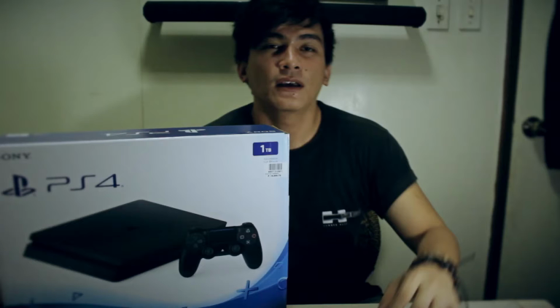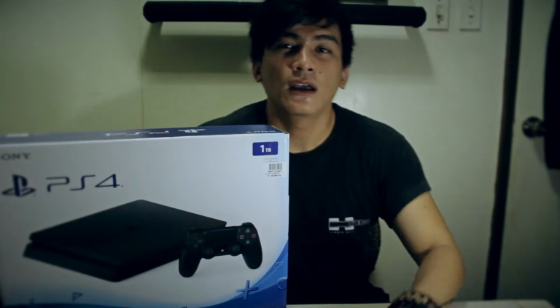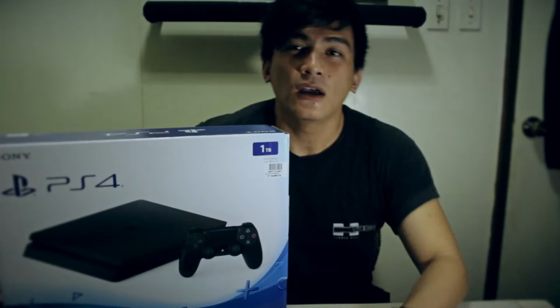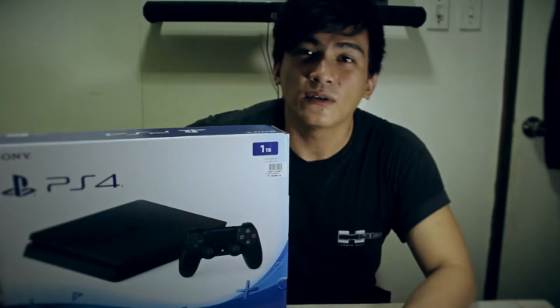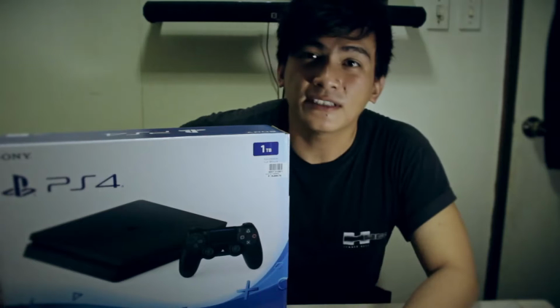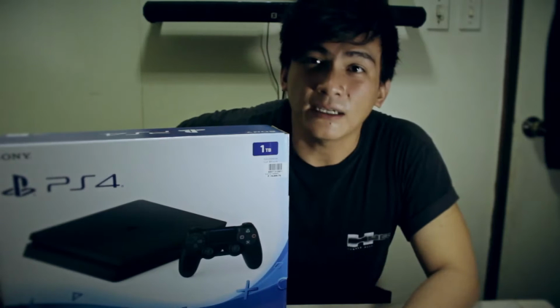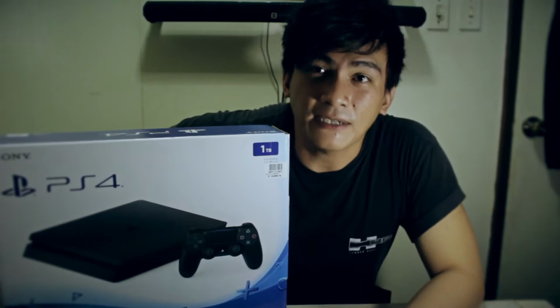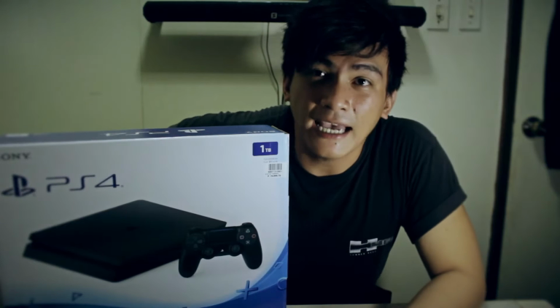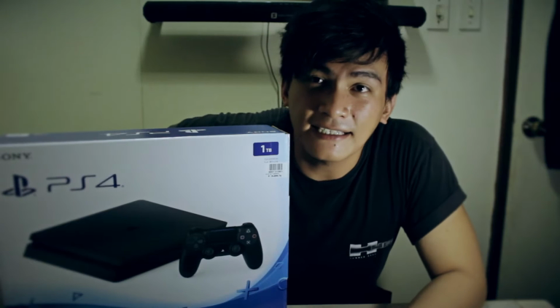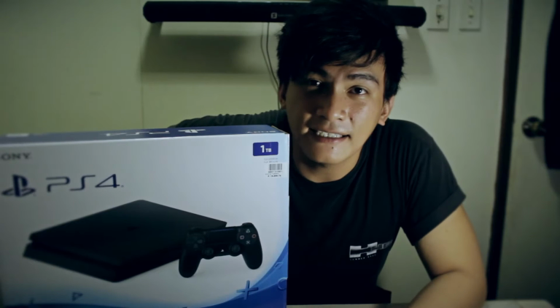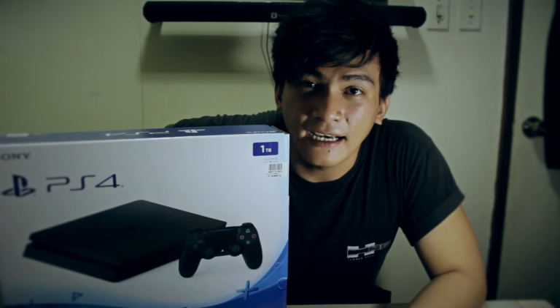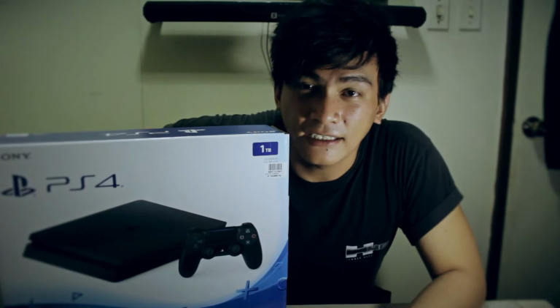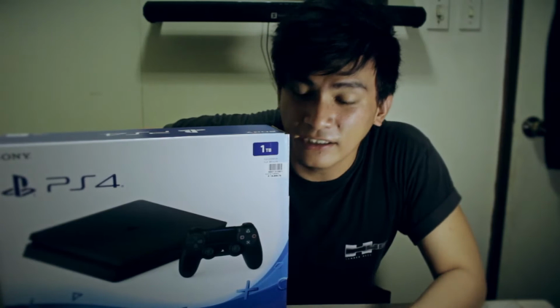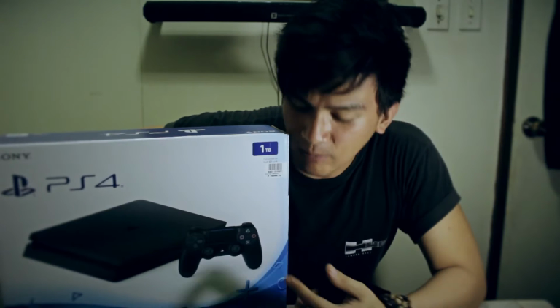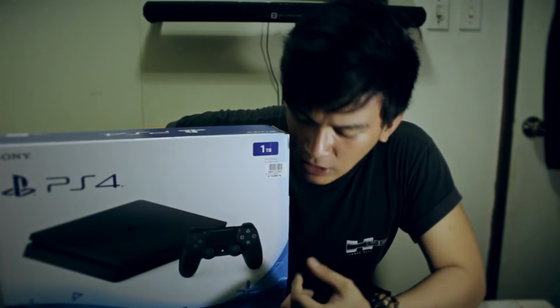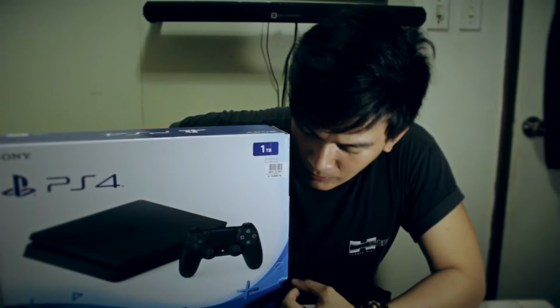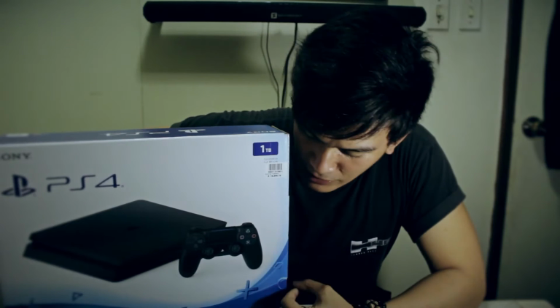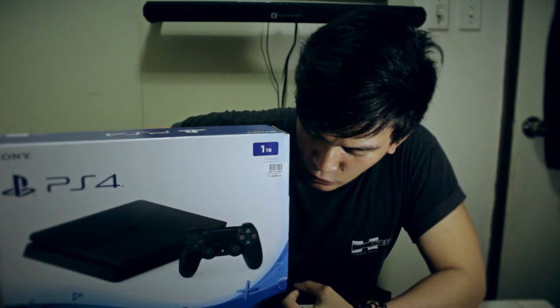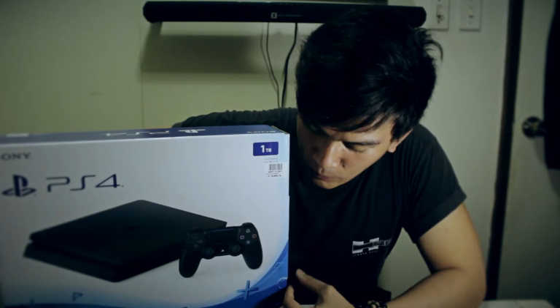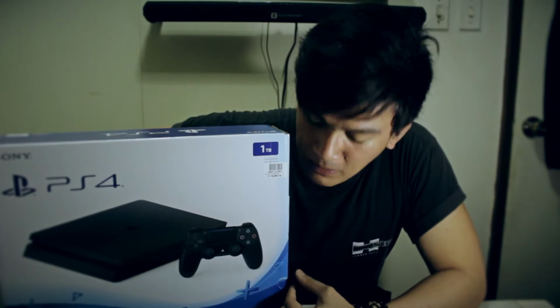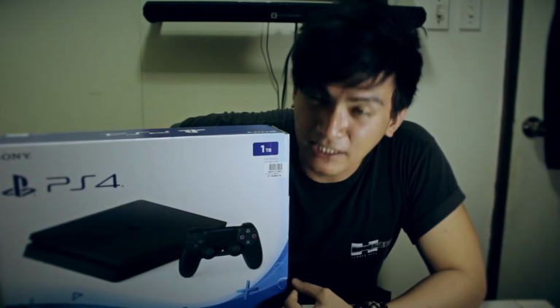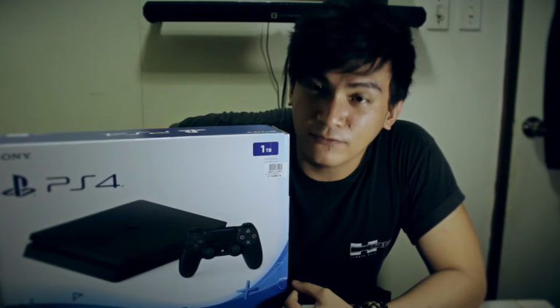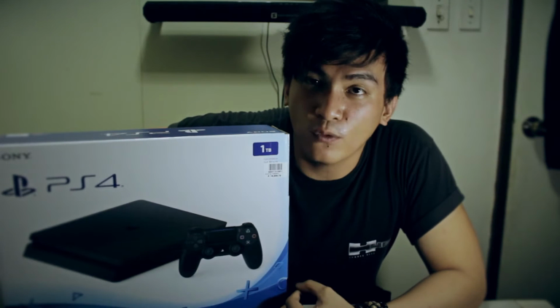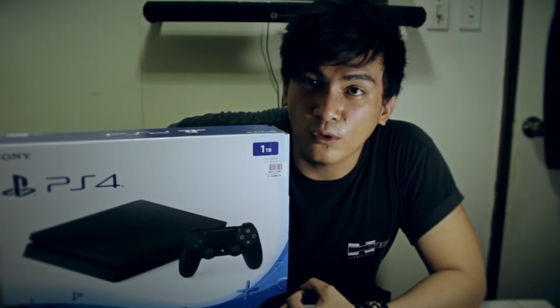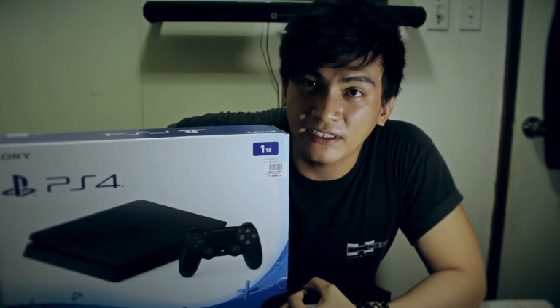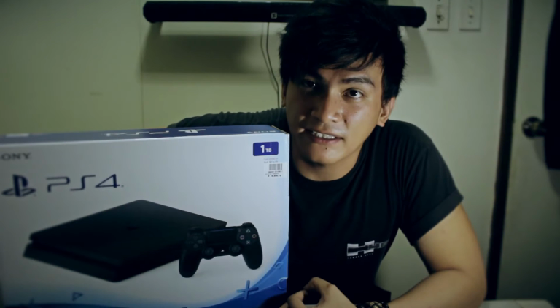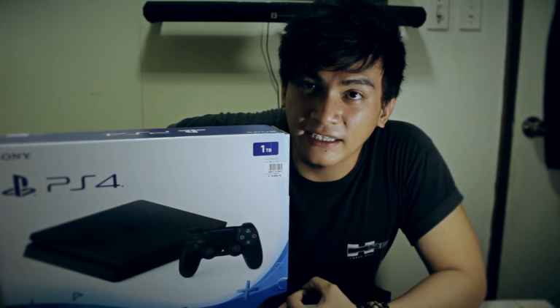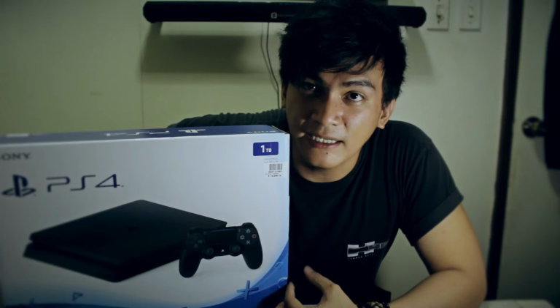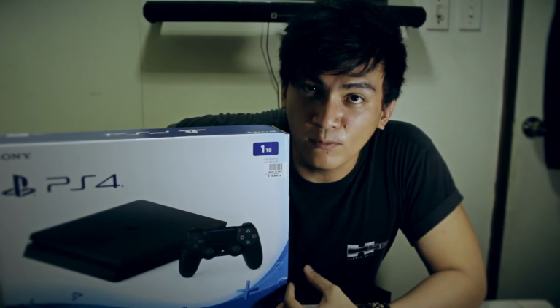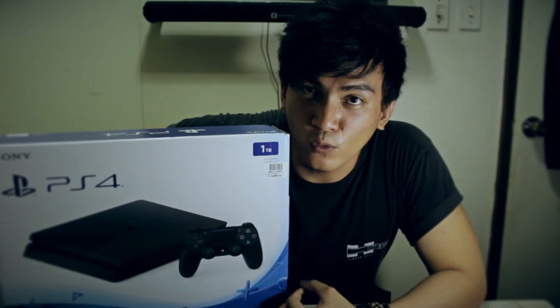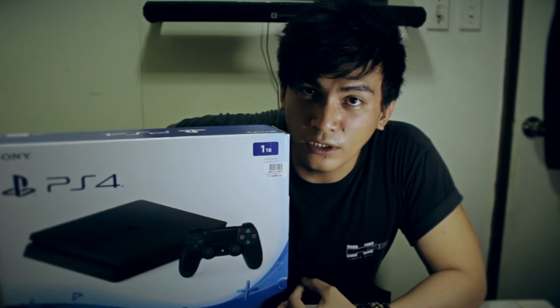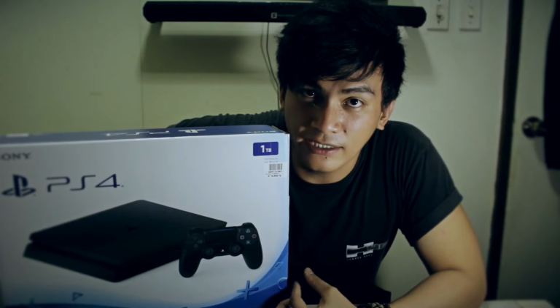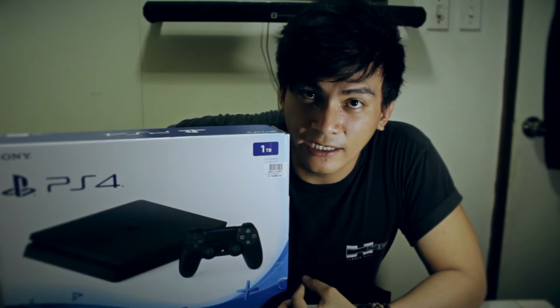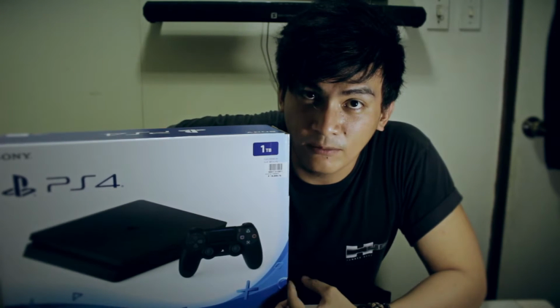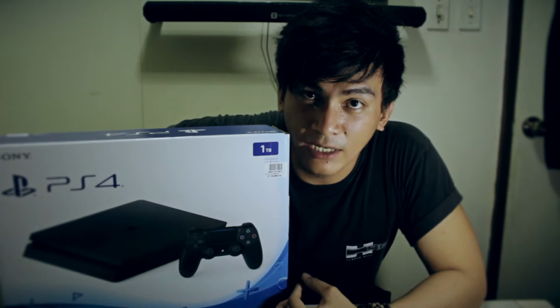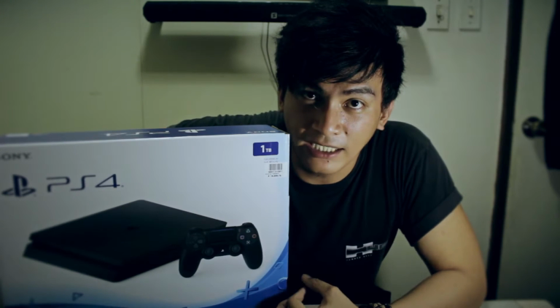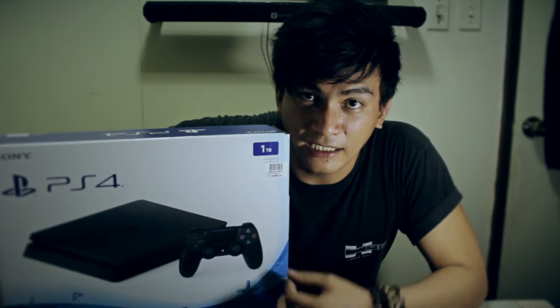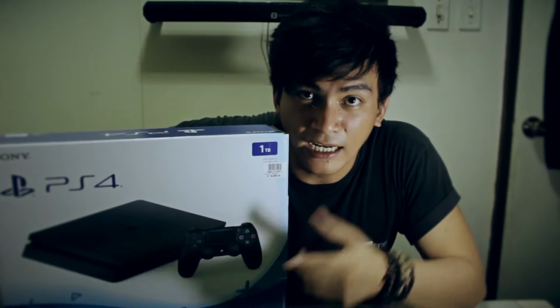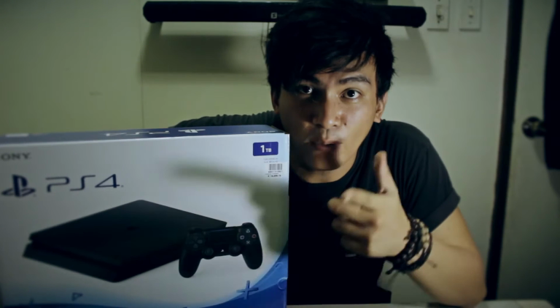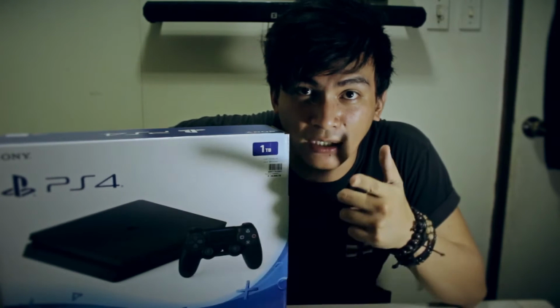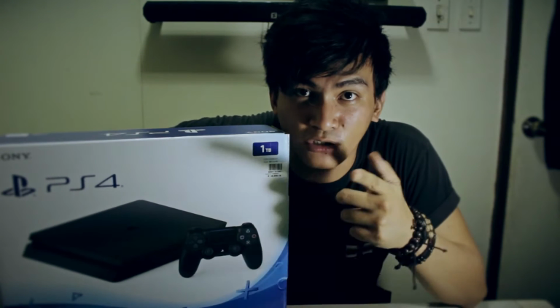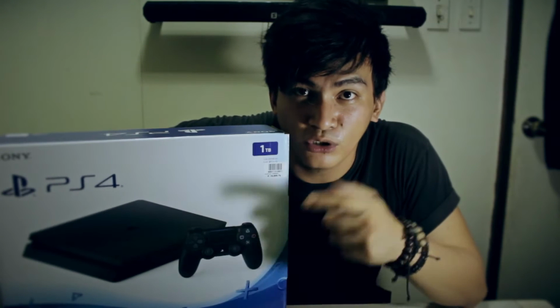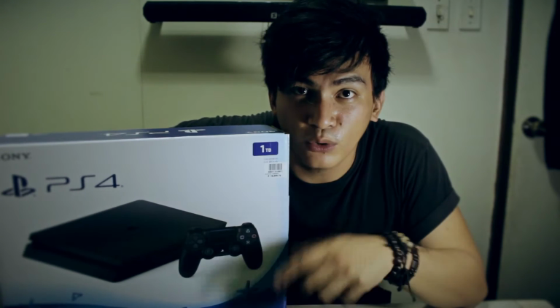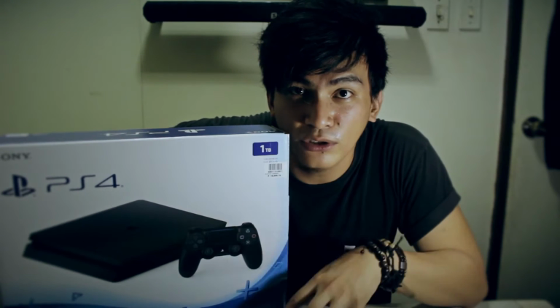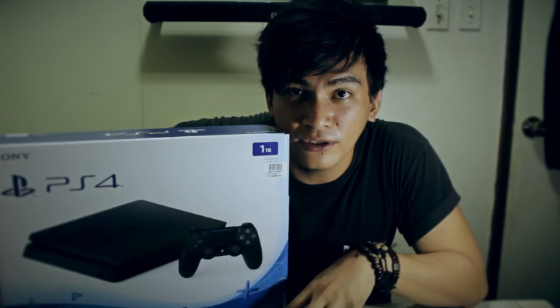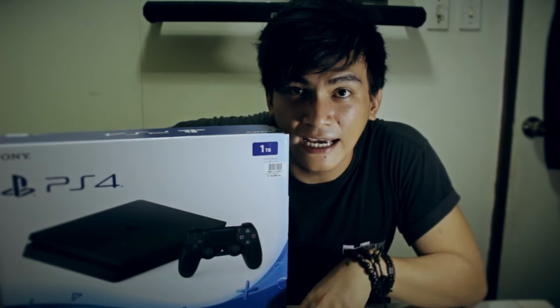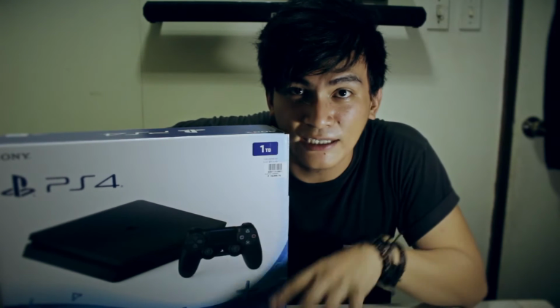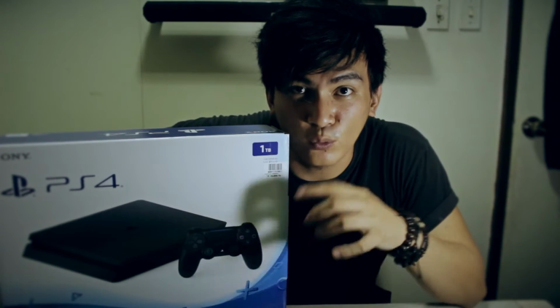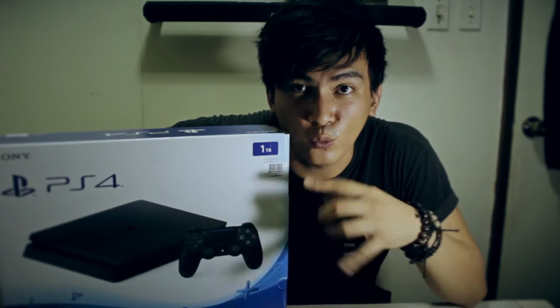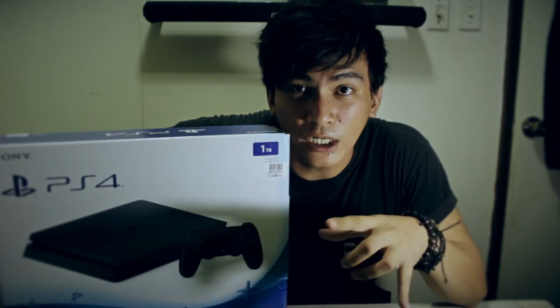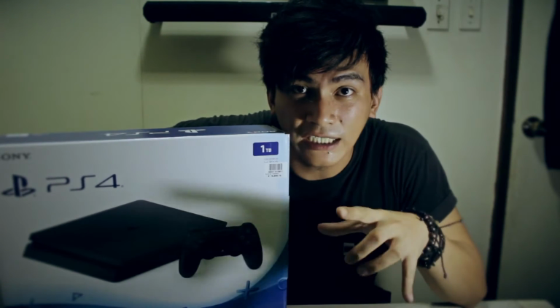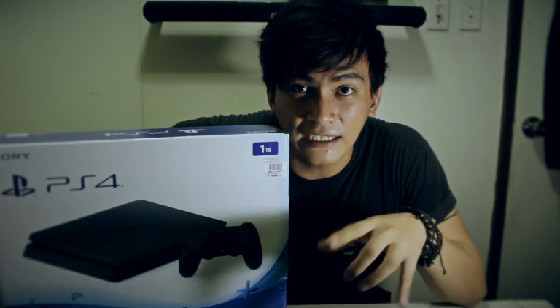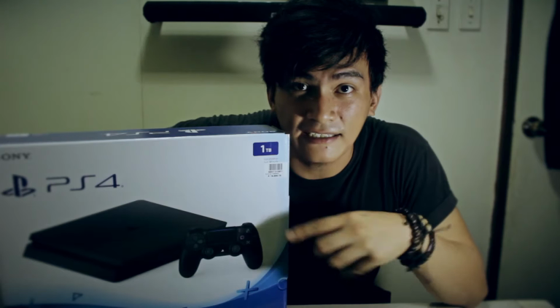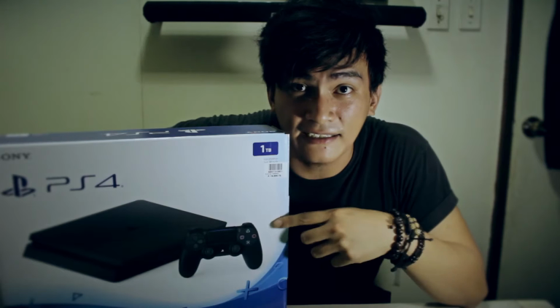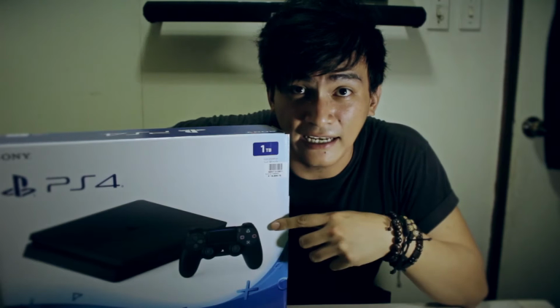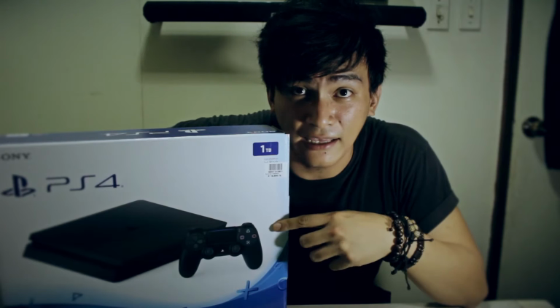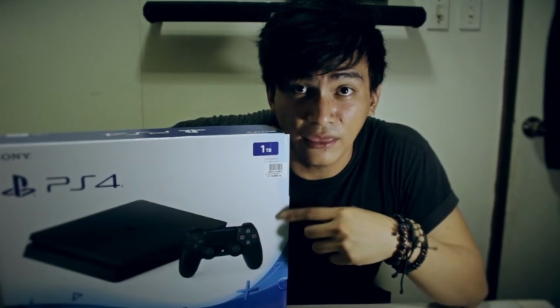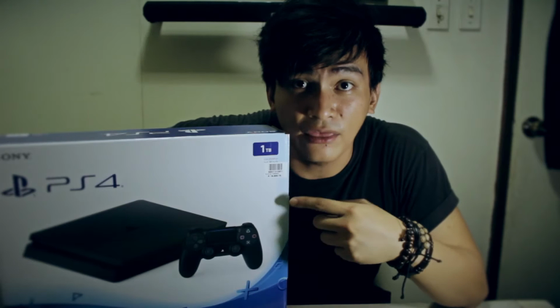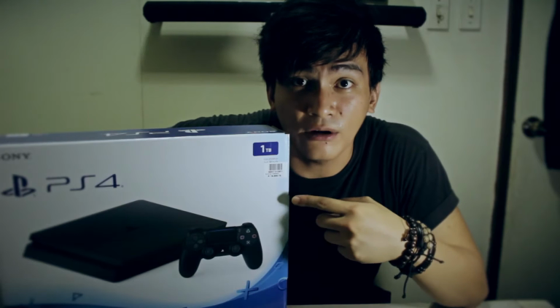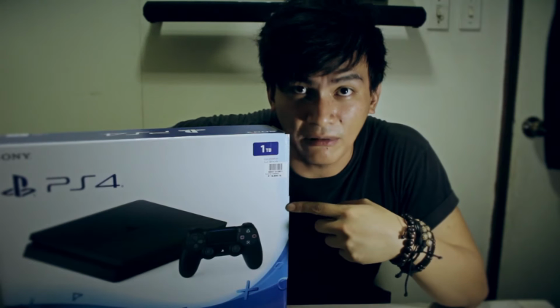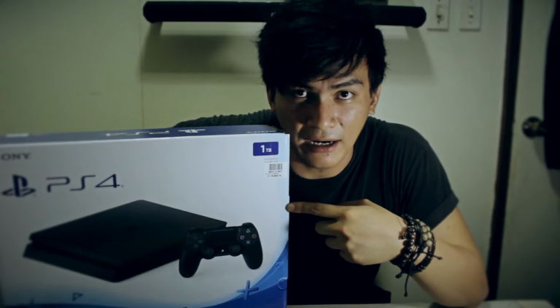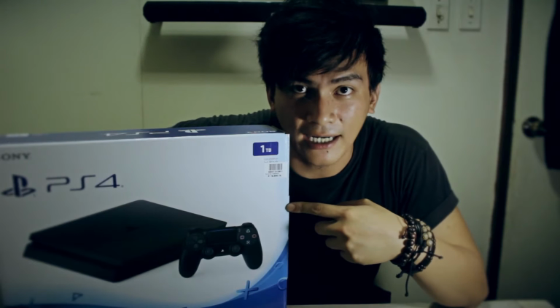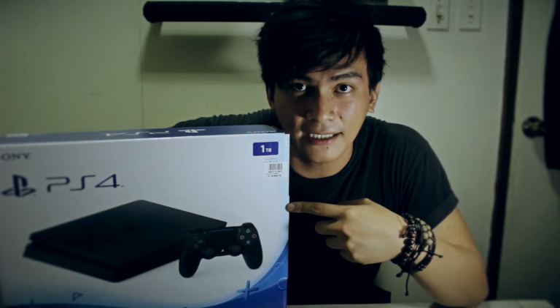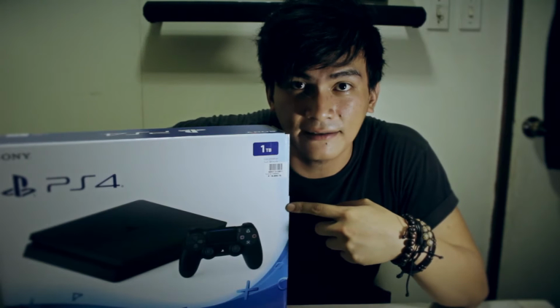What's up guys? I just bought my new PS4 Slim 1TB and I want to show you guys what is in the box.